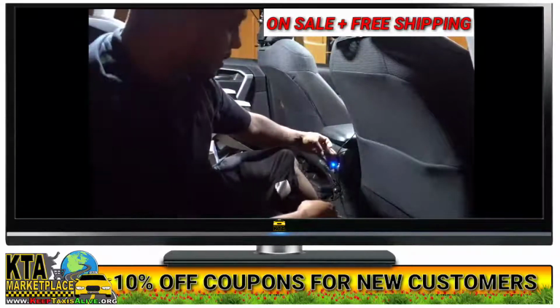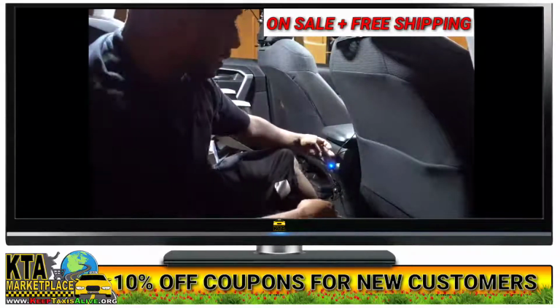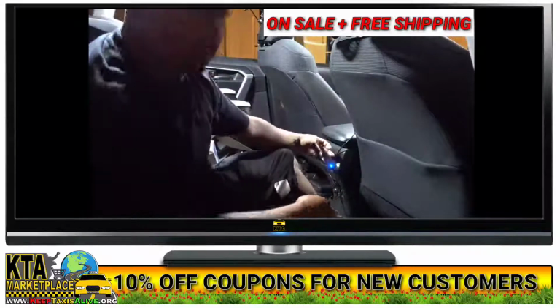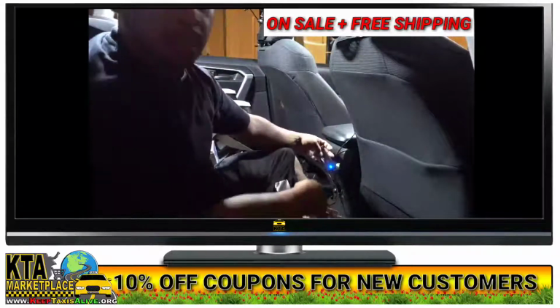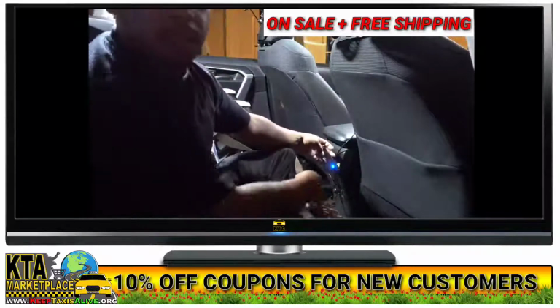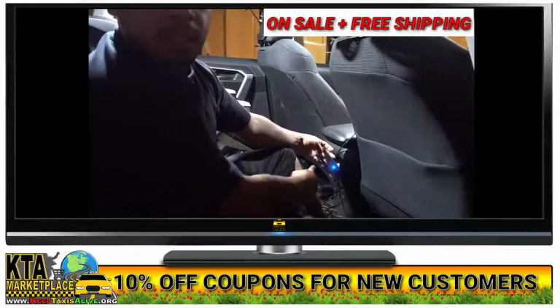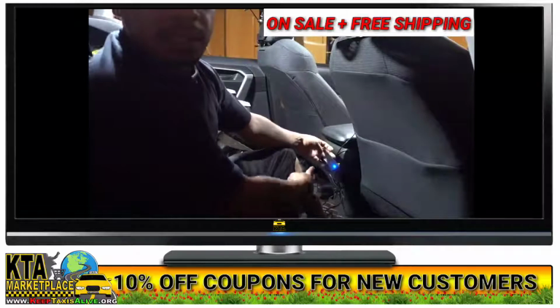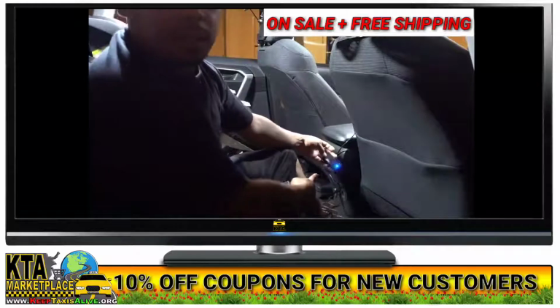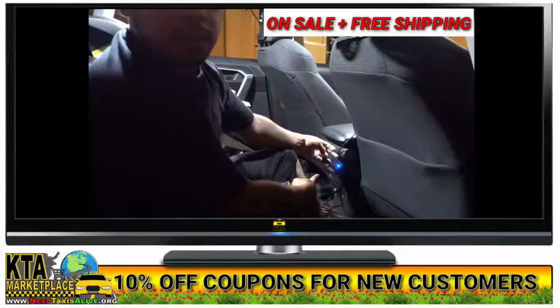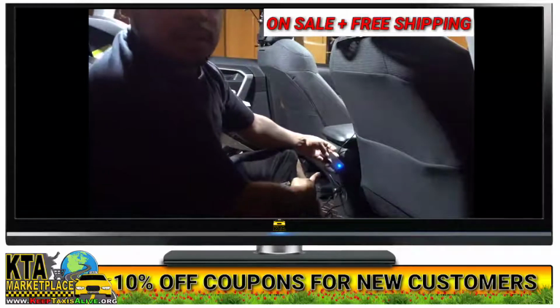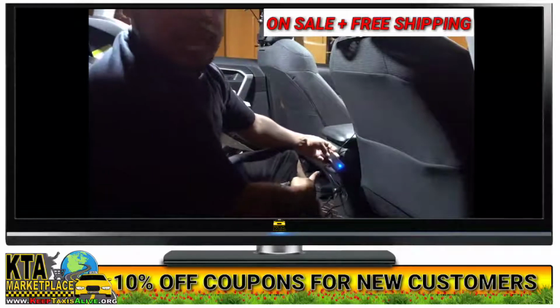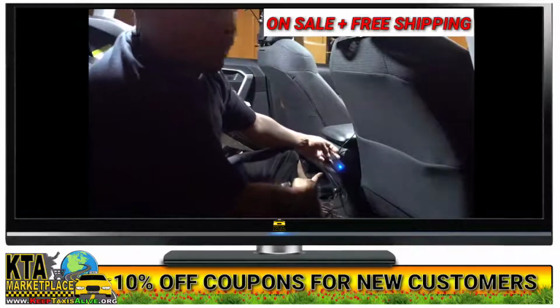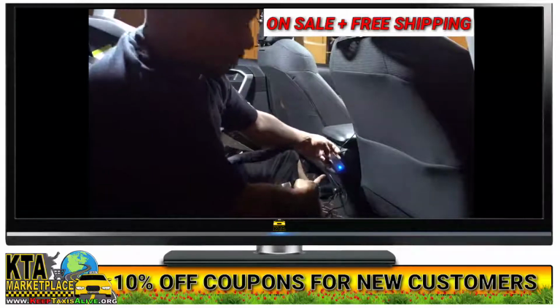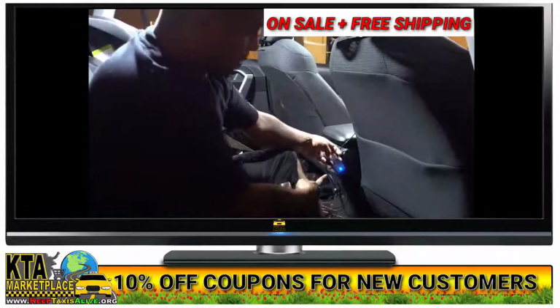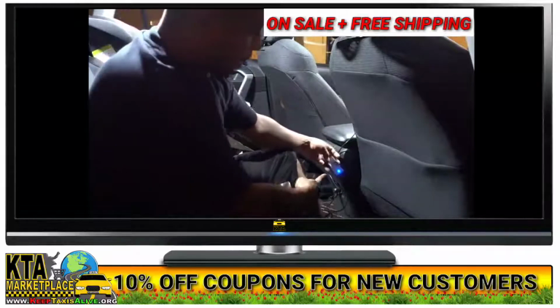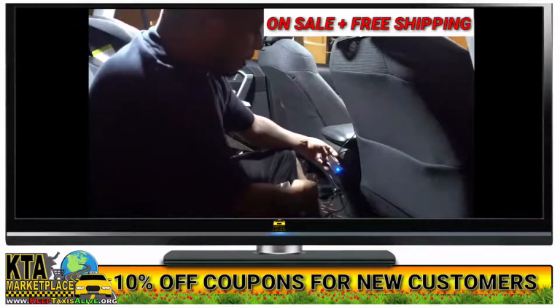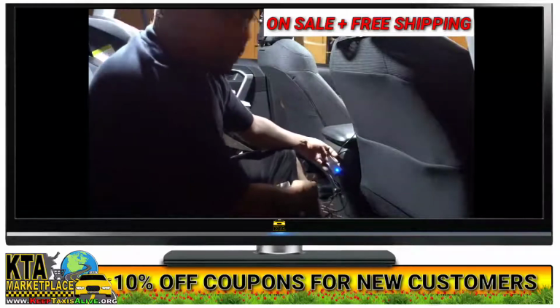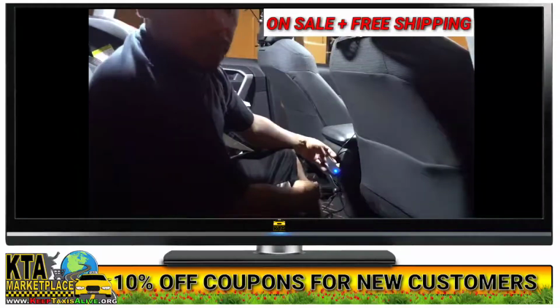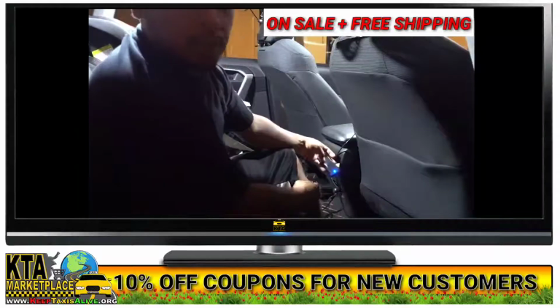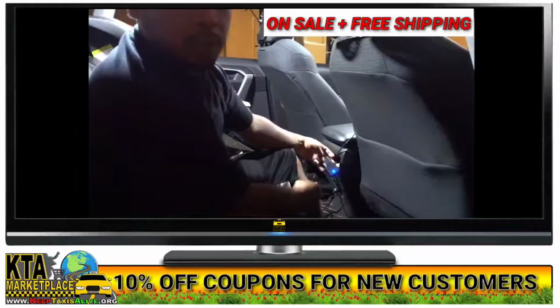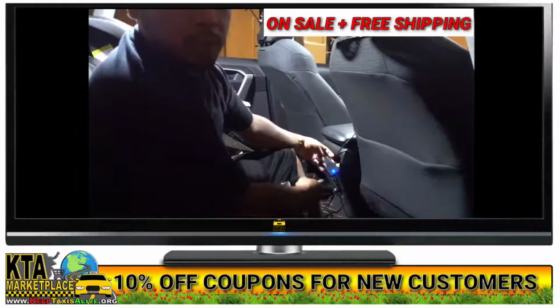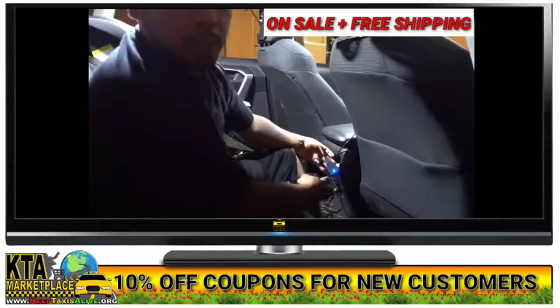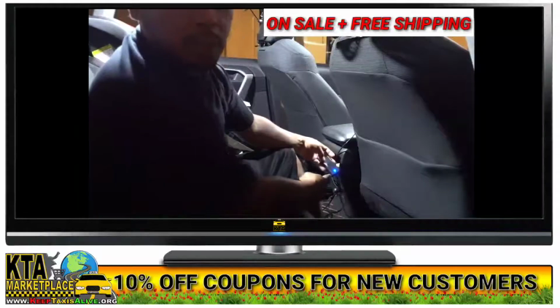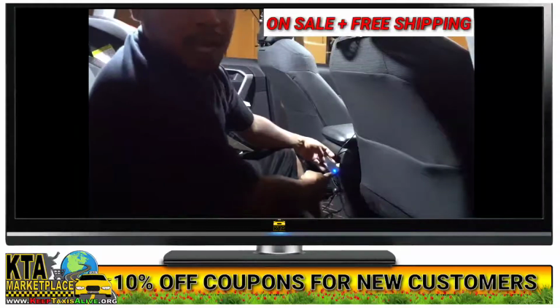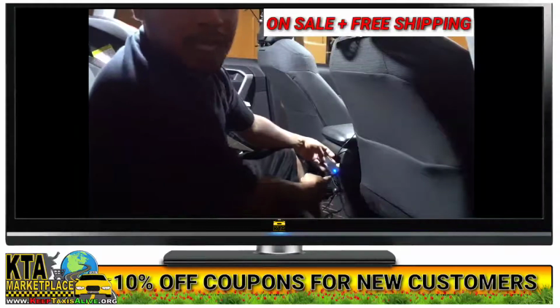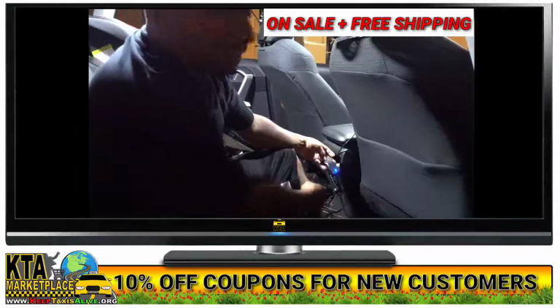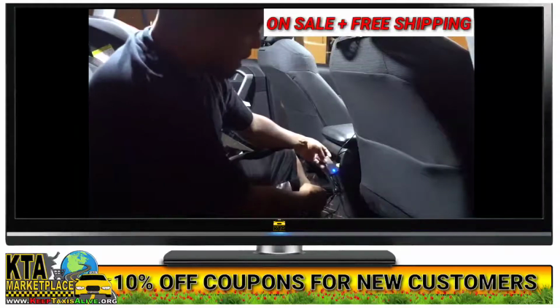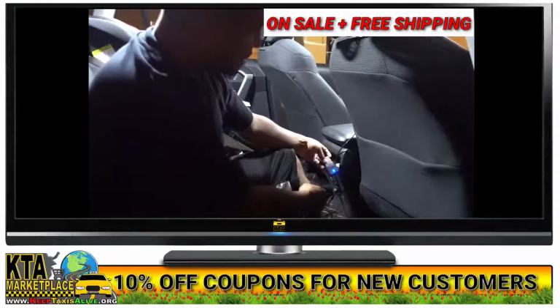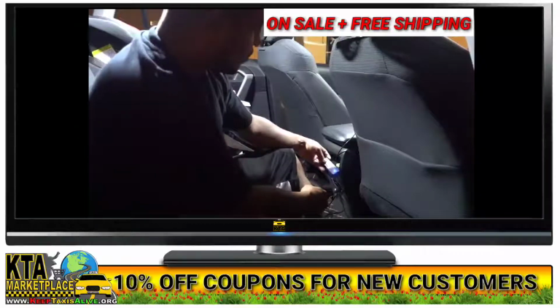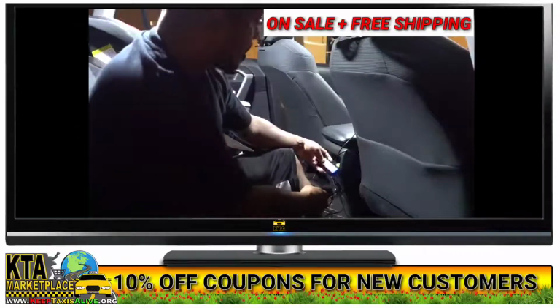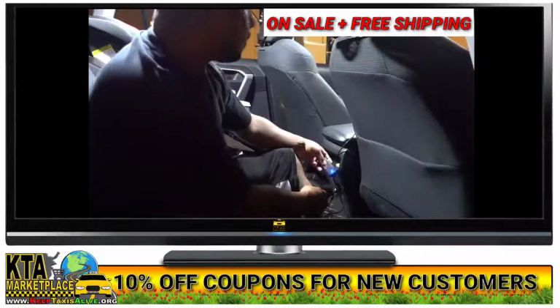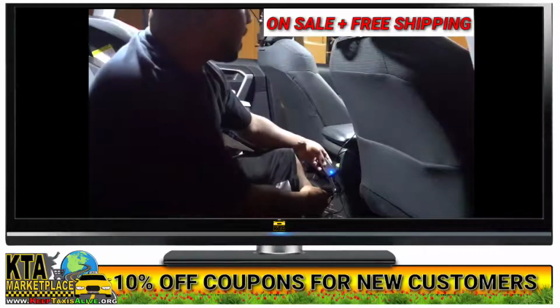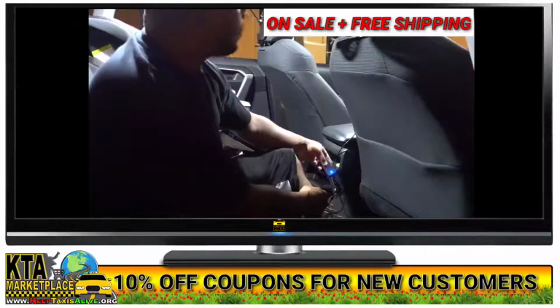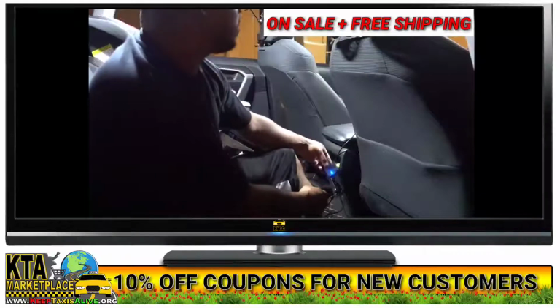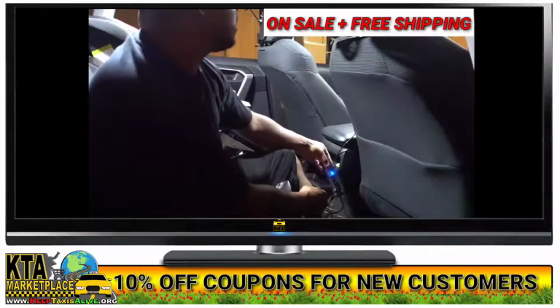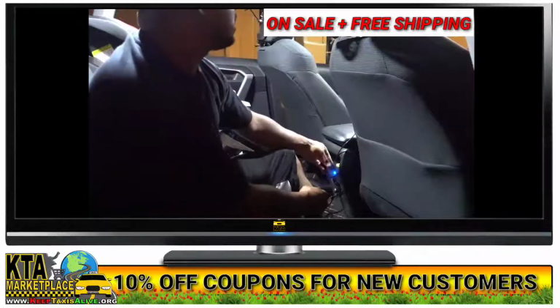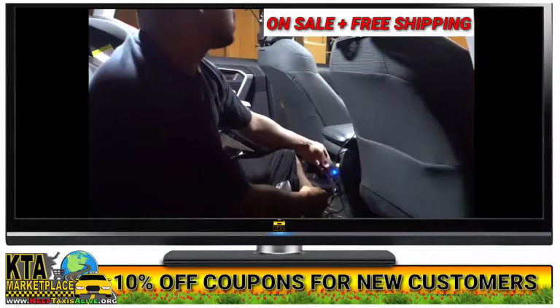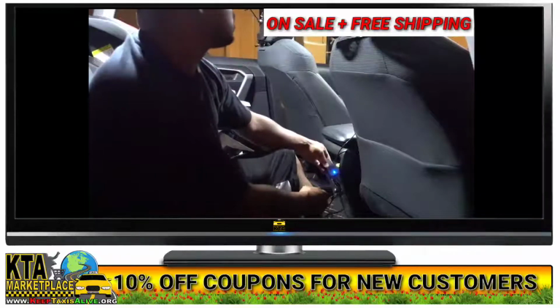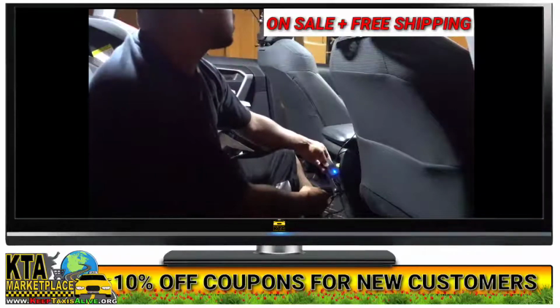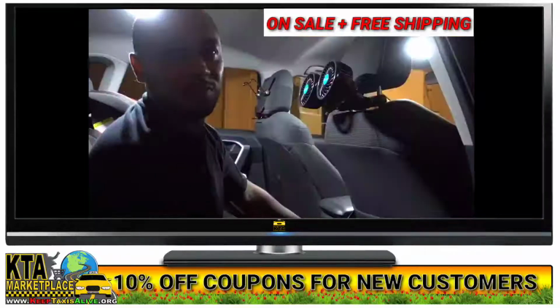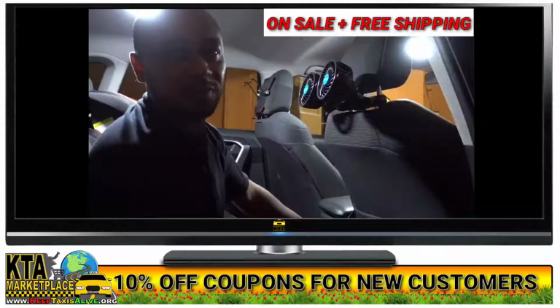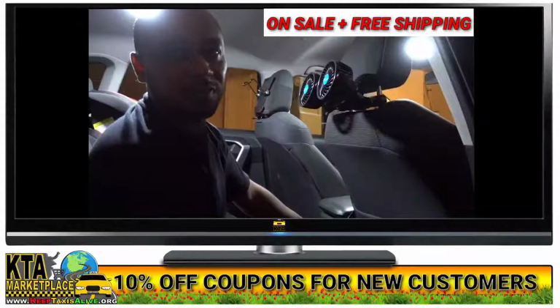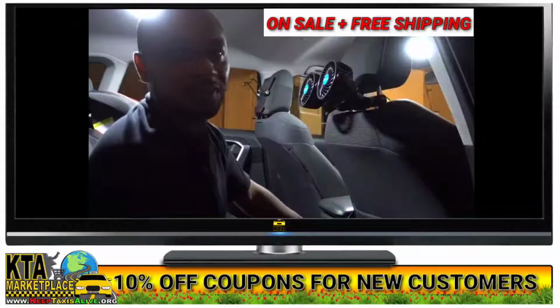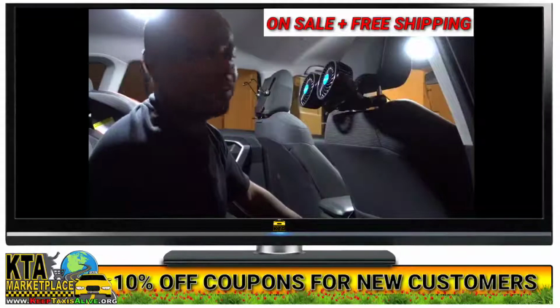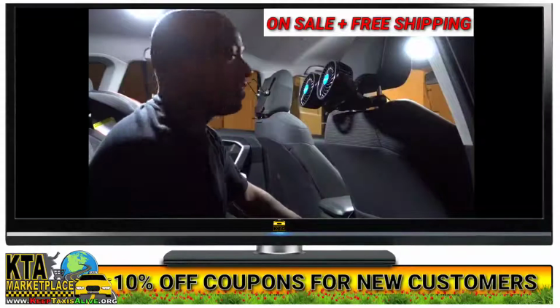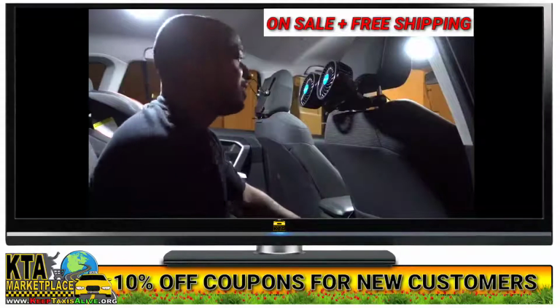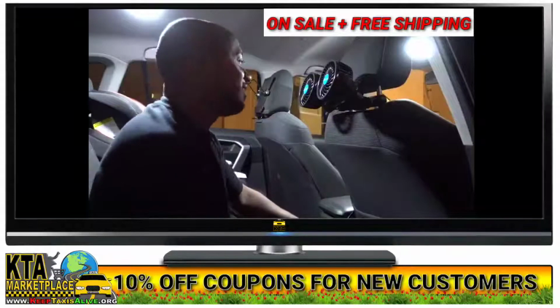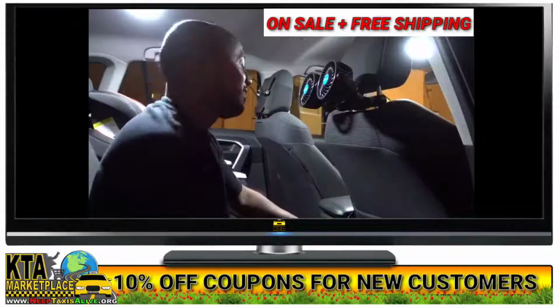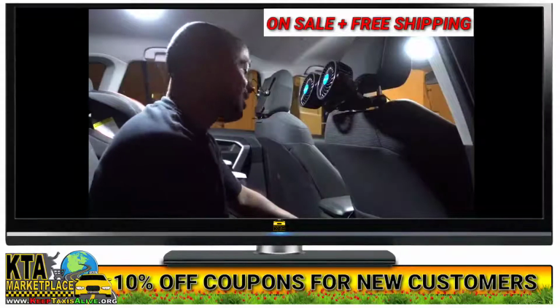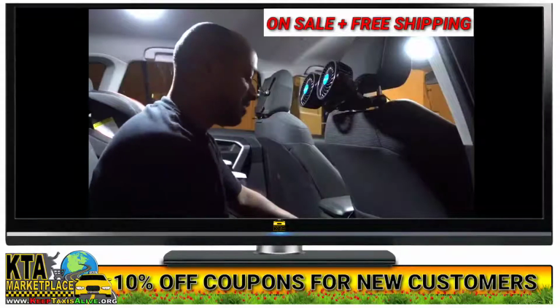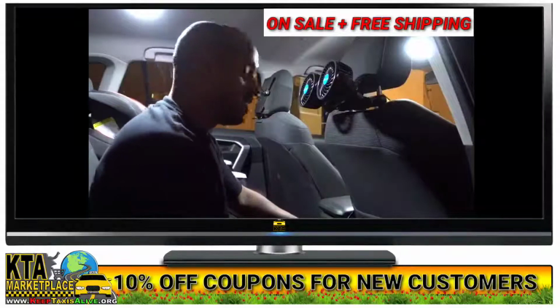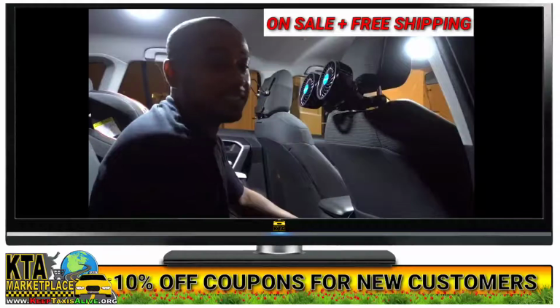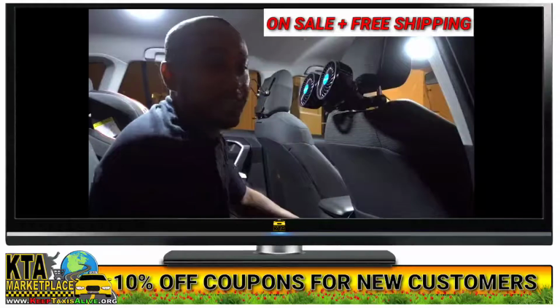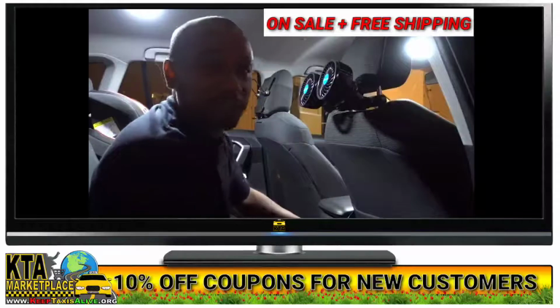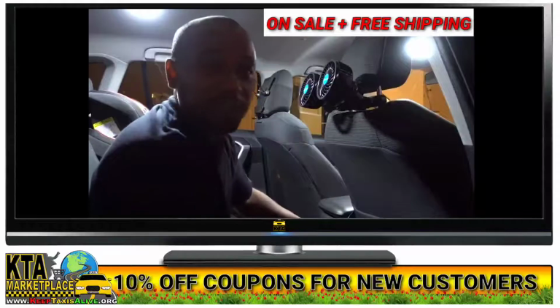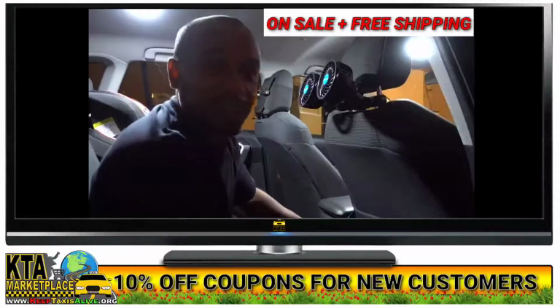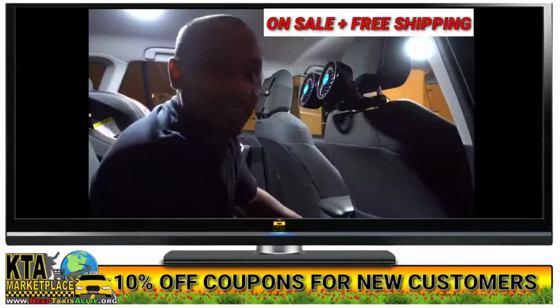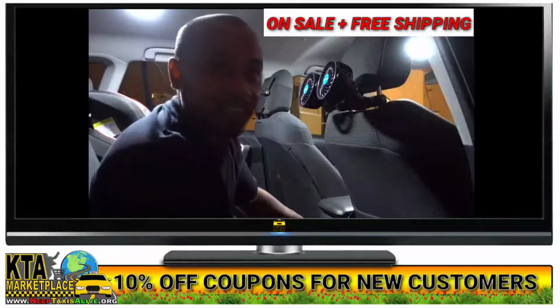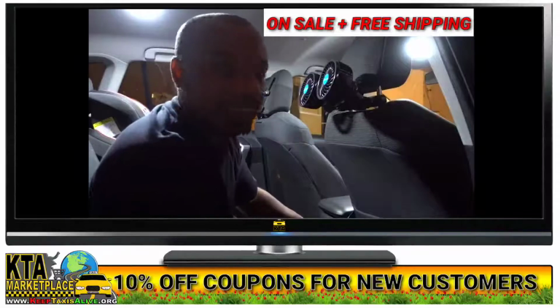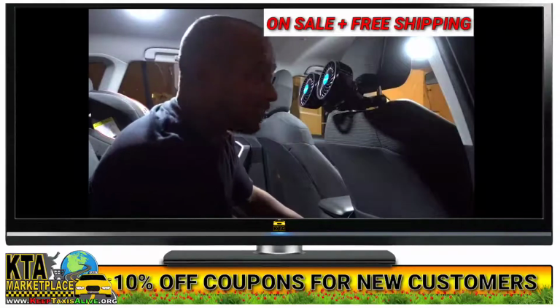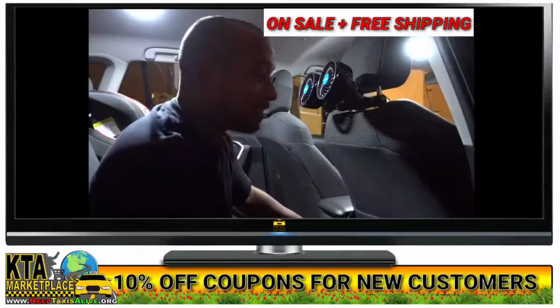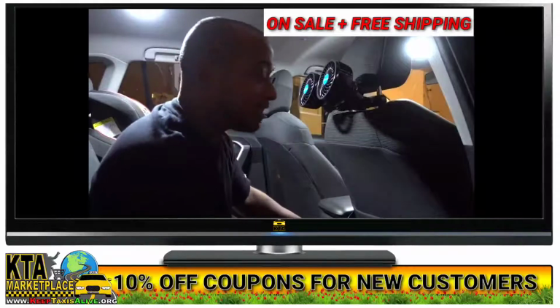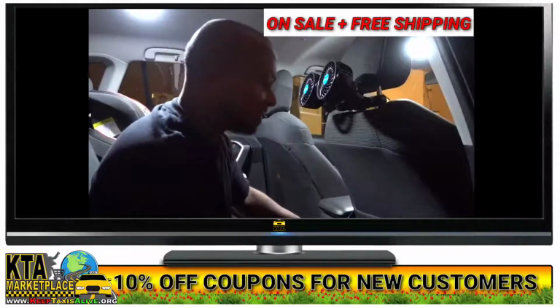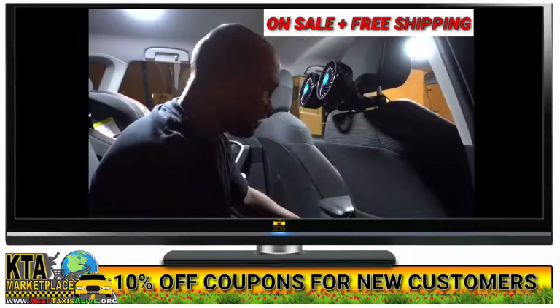I connect it, and the blue light indicates that we have power. It's getting really hot in here, so I need this.